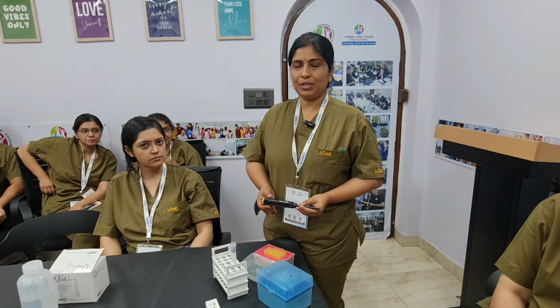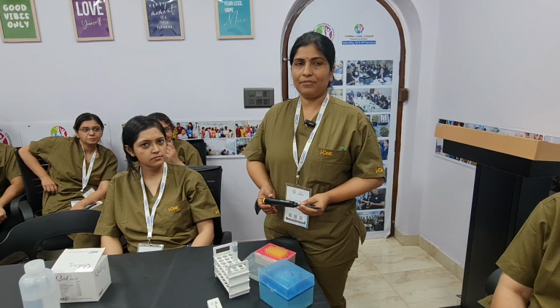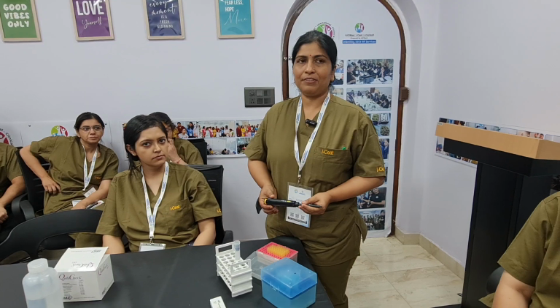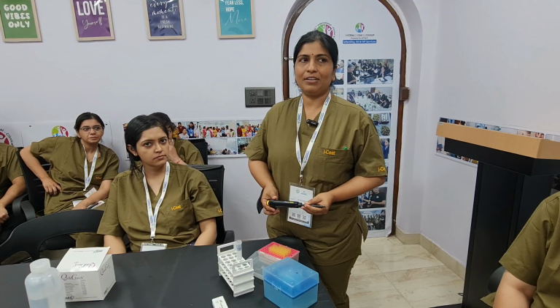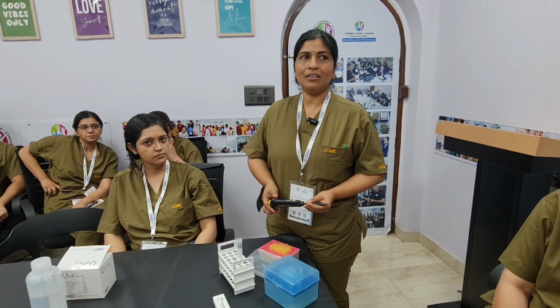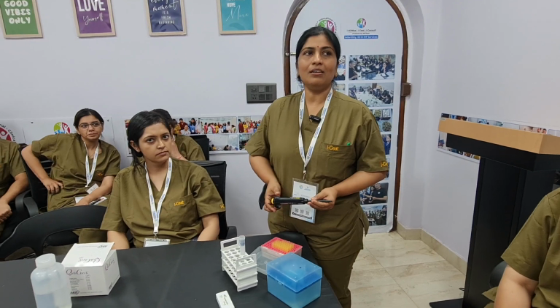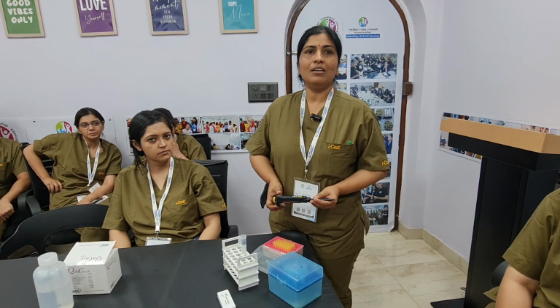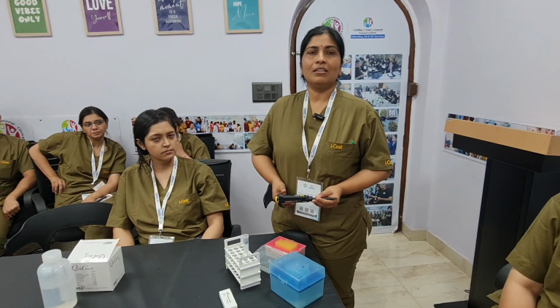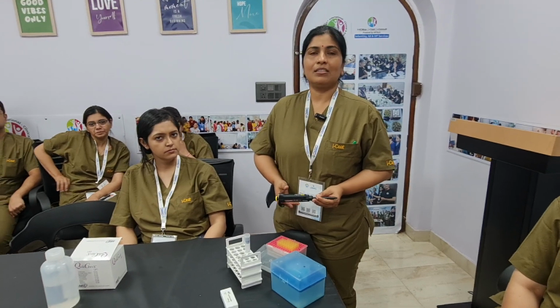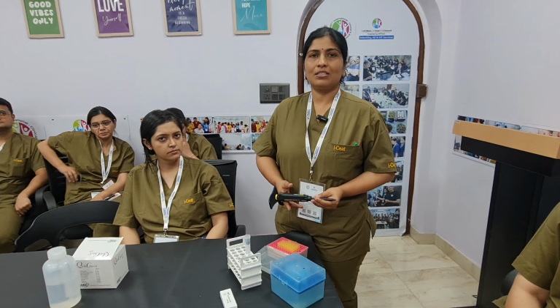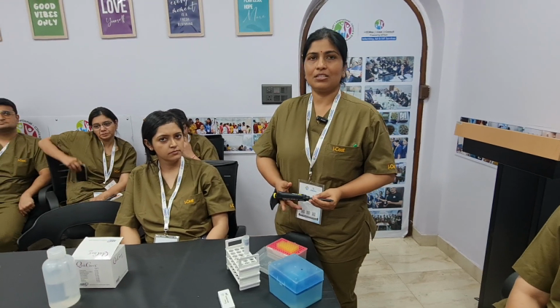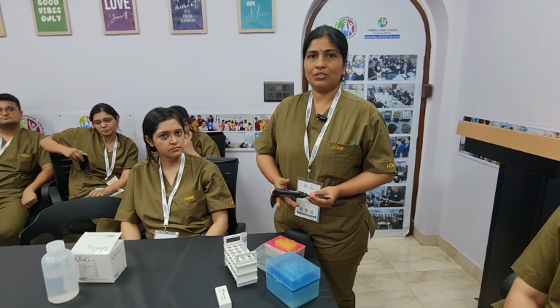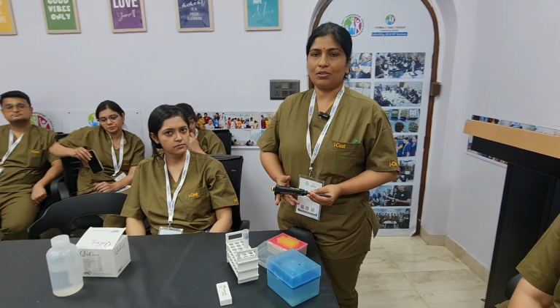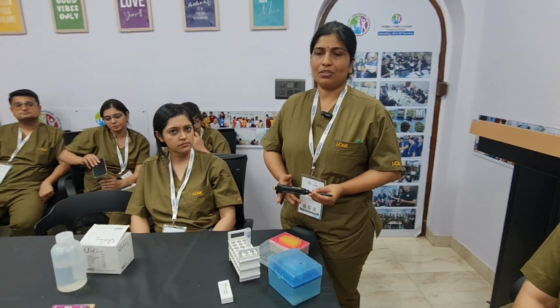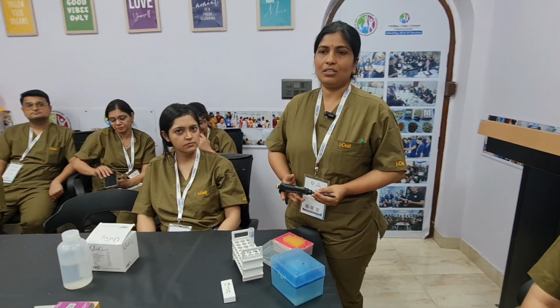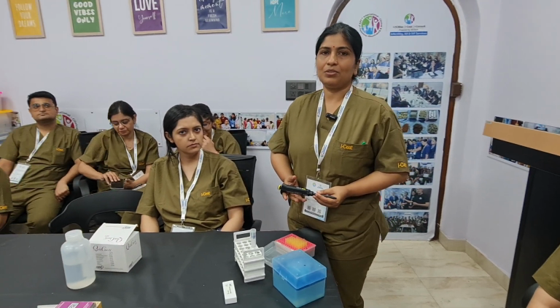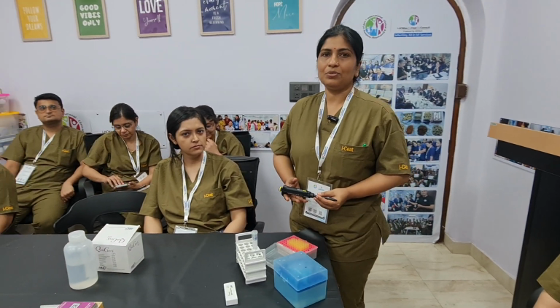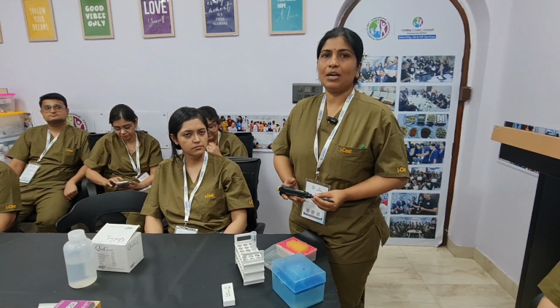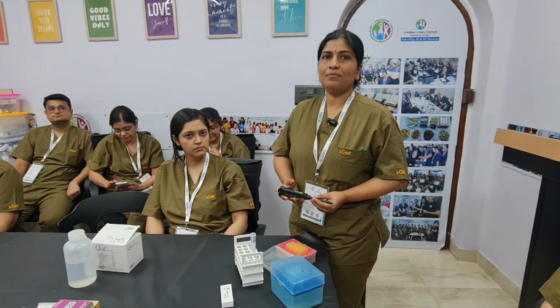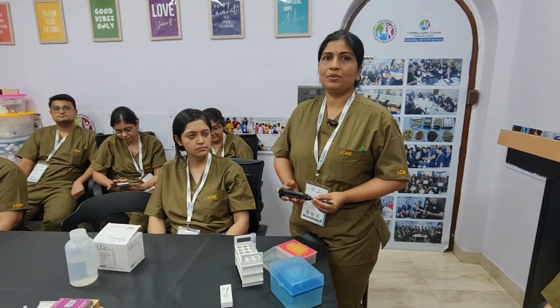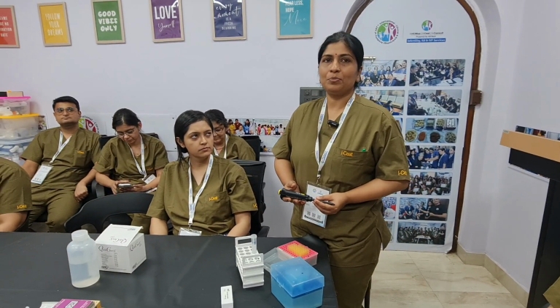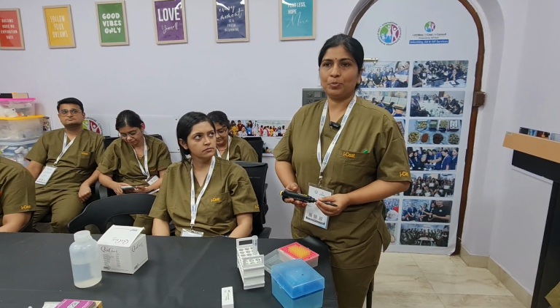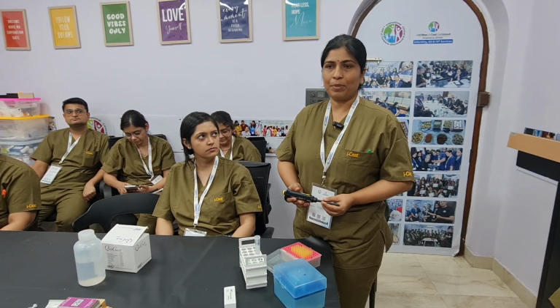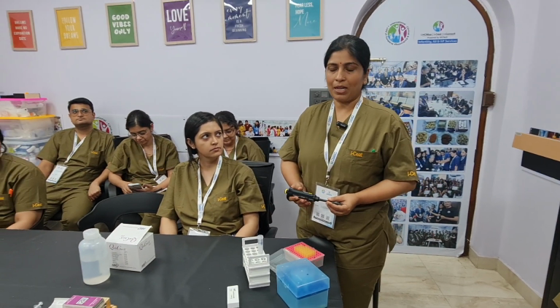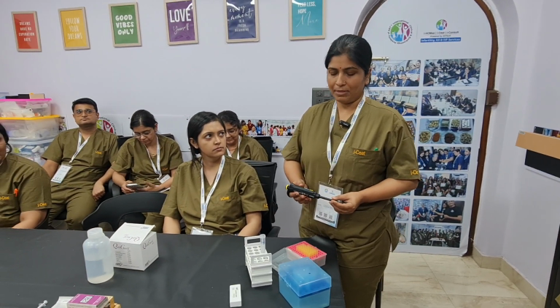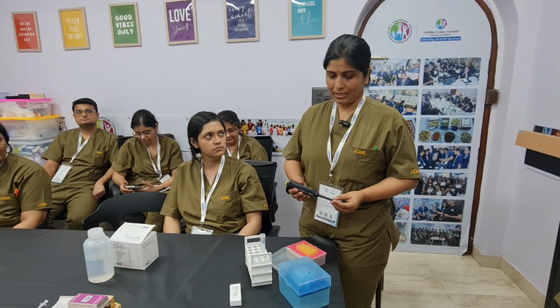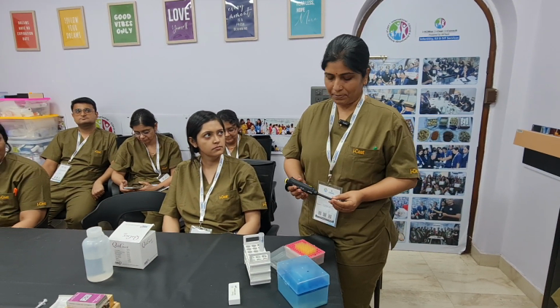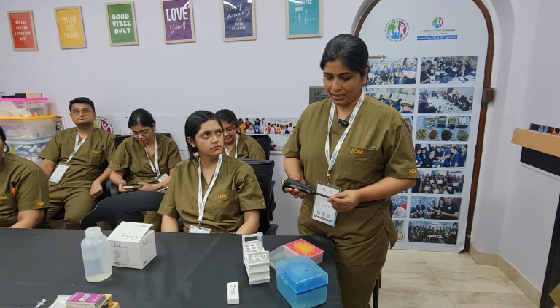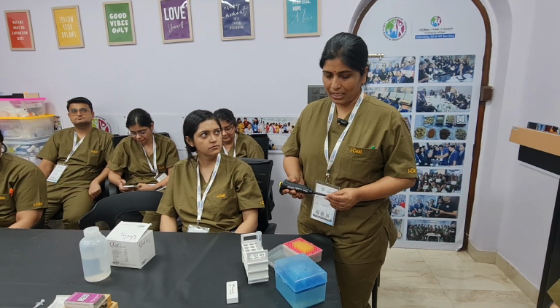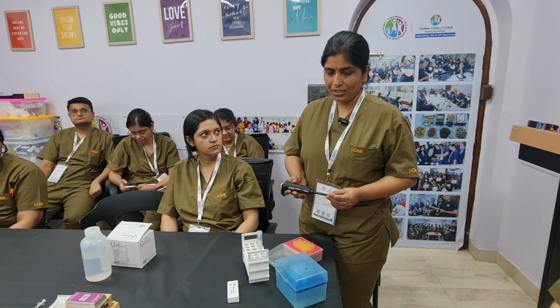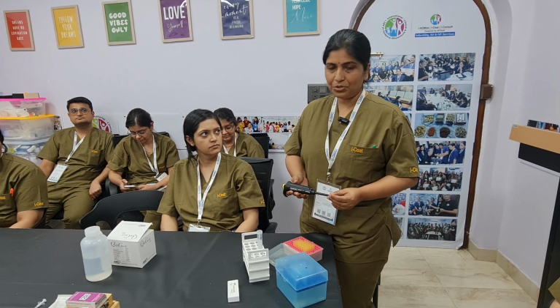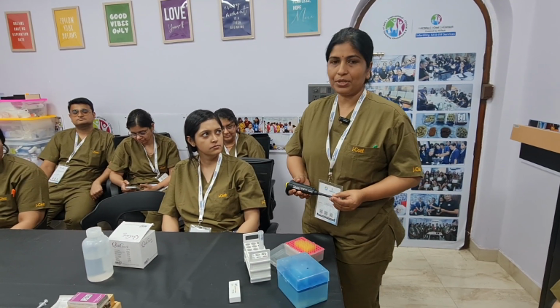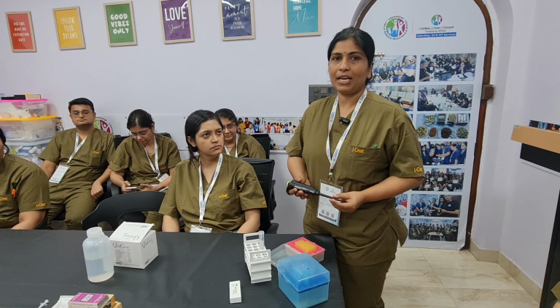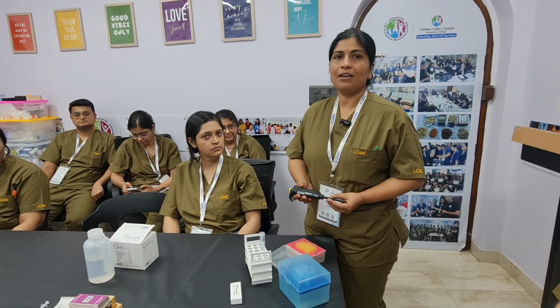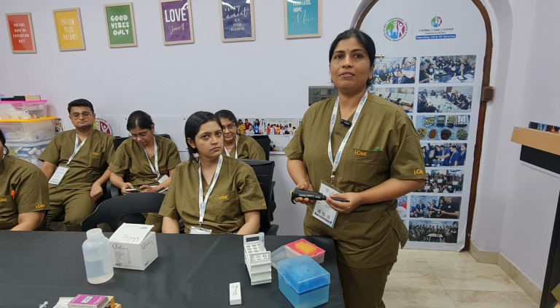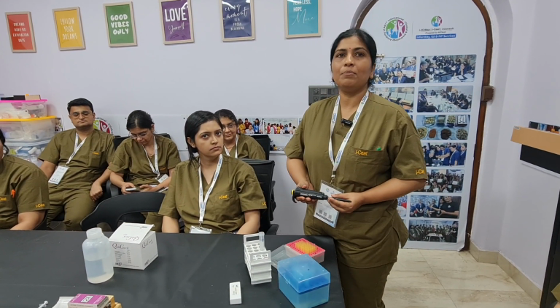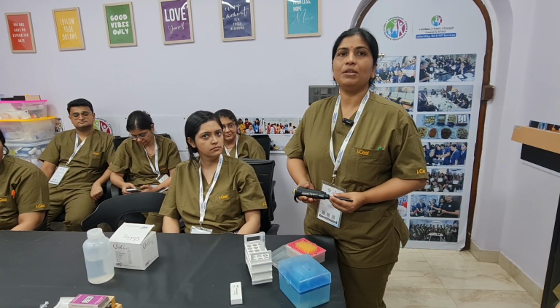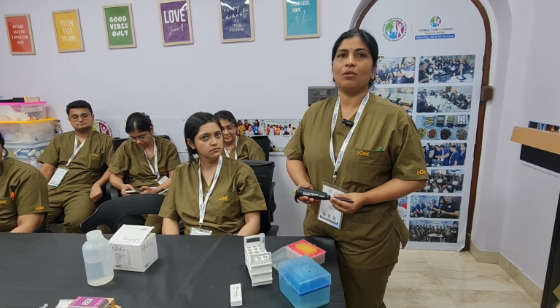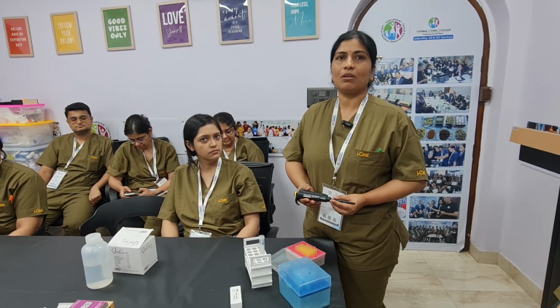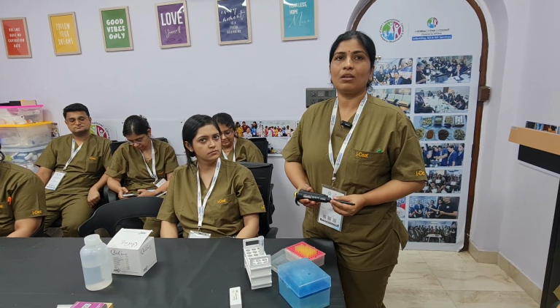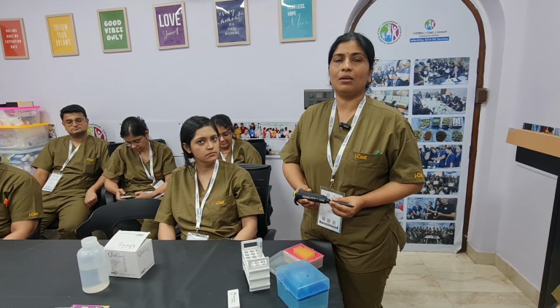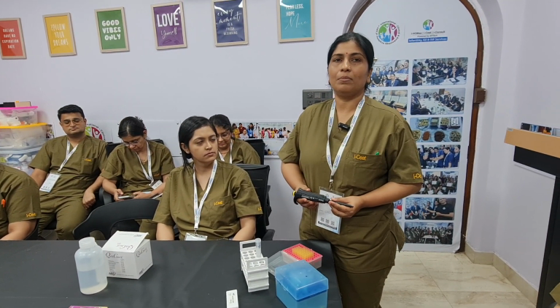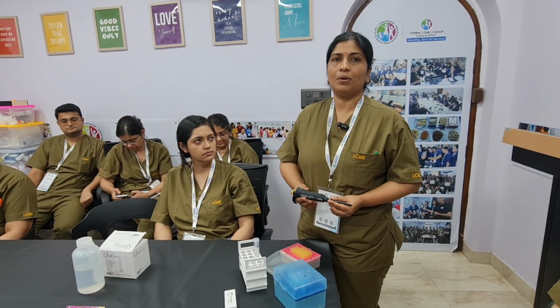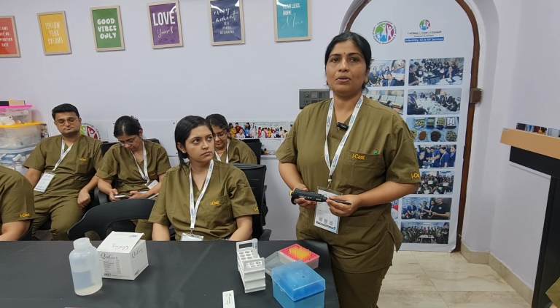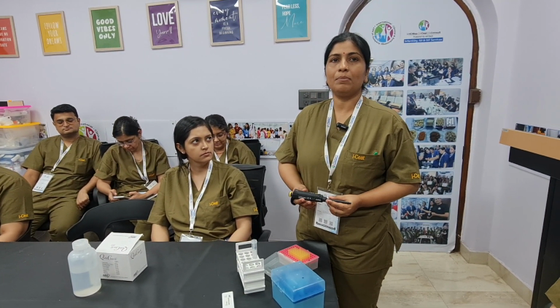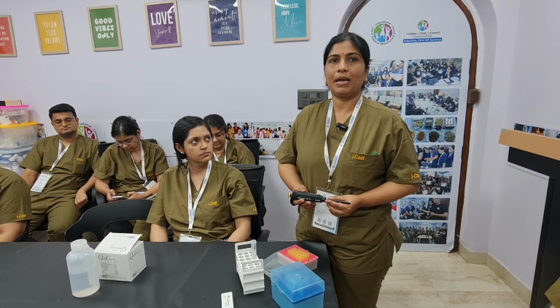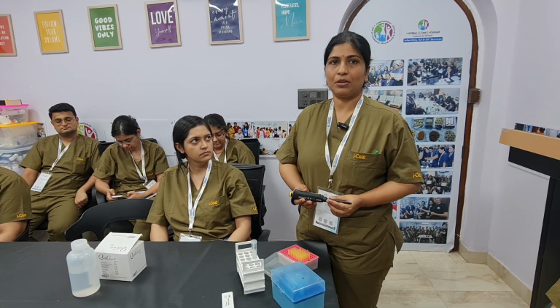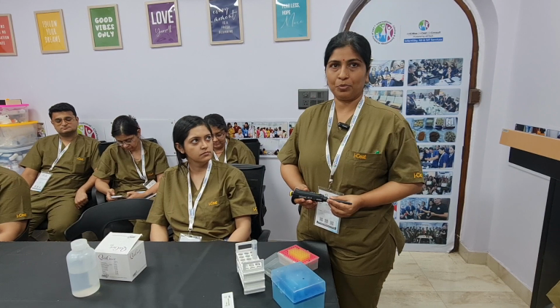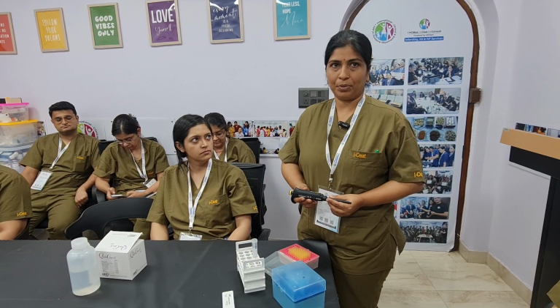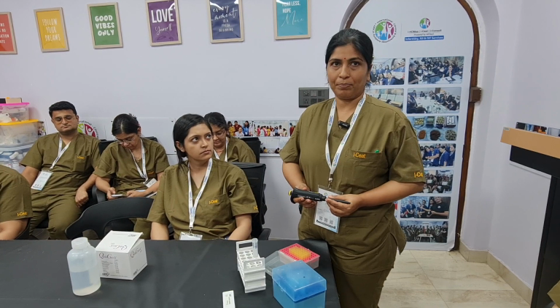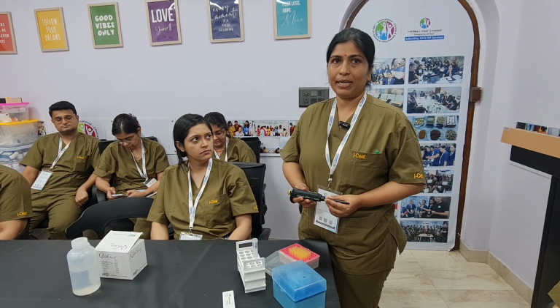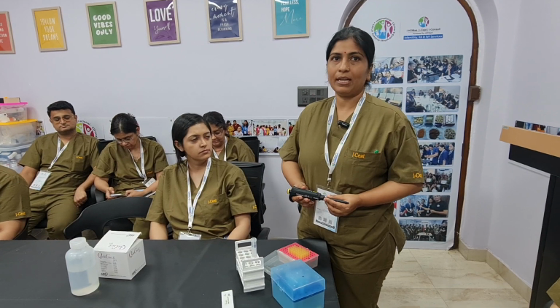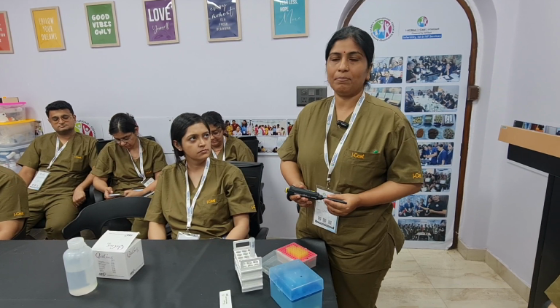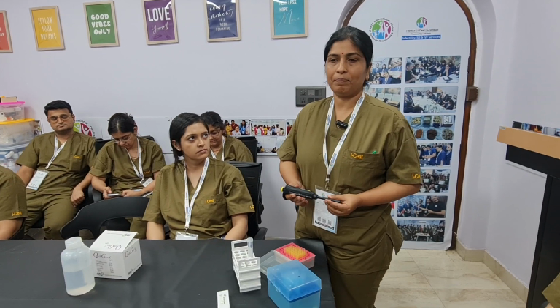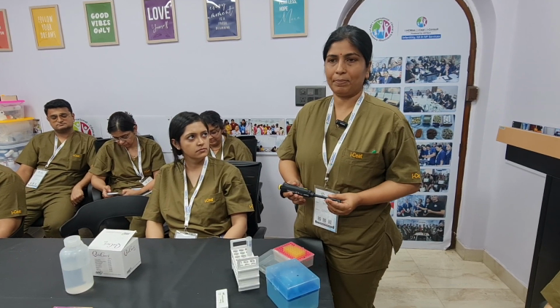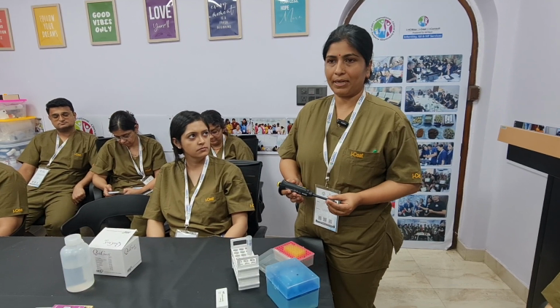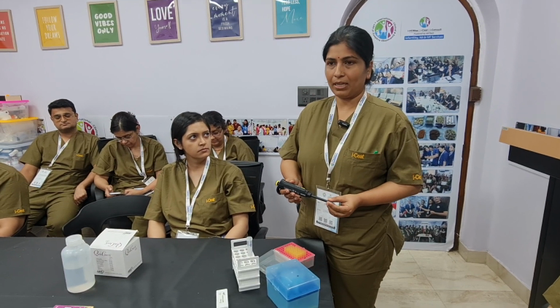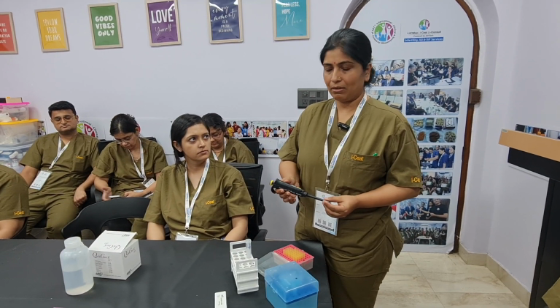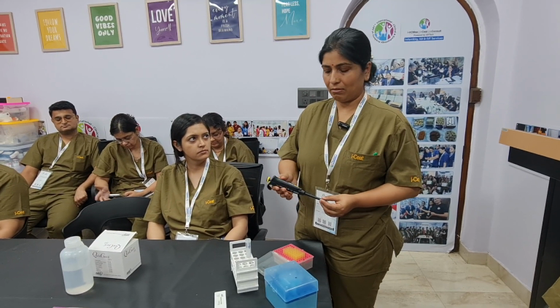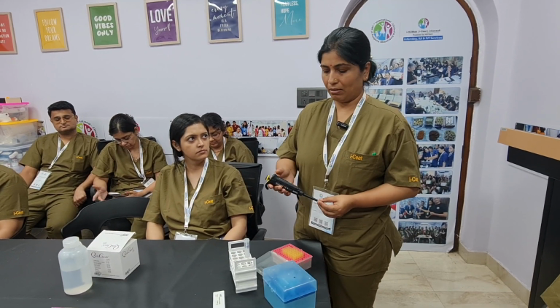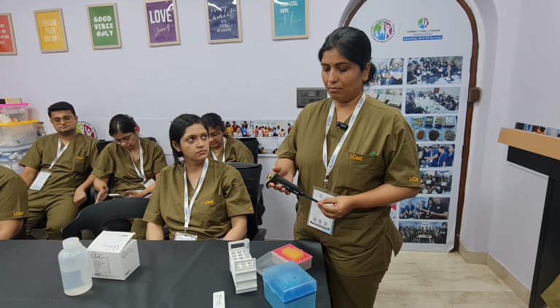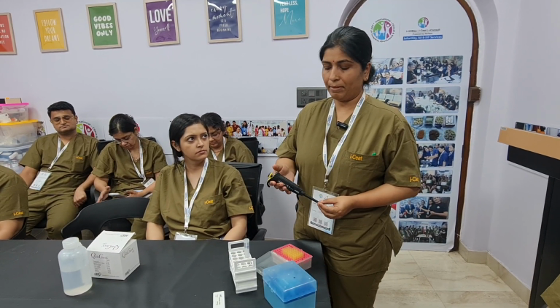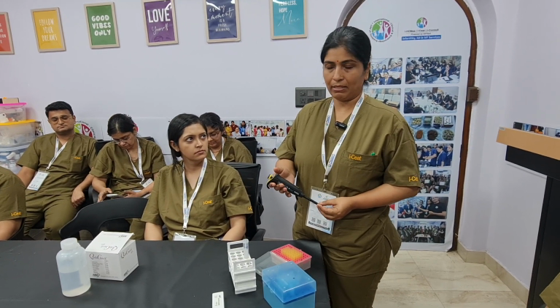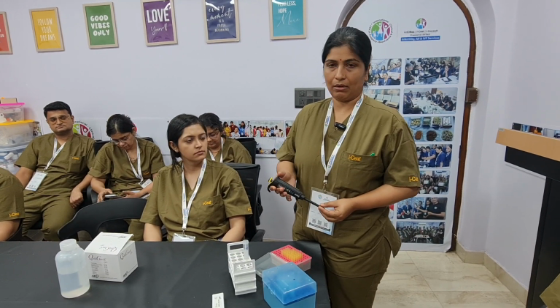Hello everyone, this is Dr. Neetu. I am from Bhopal, Madhya Pradesh. Today I will be talking about micro pipette and pipetting method.